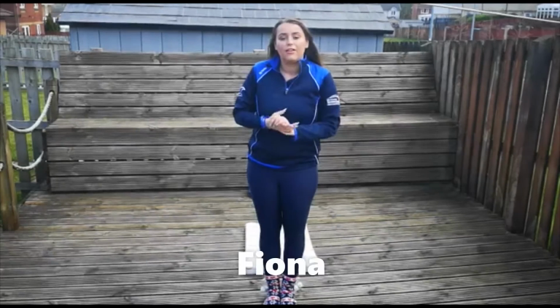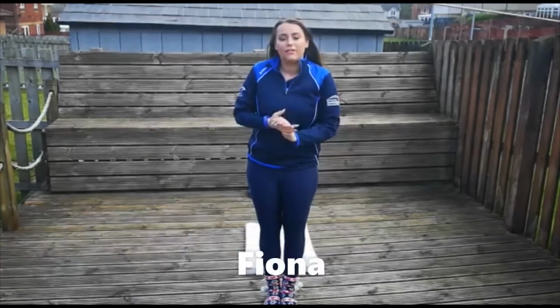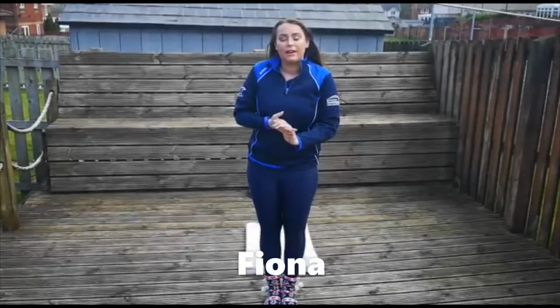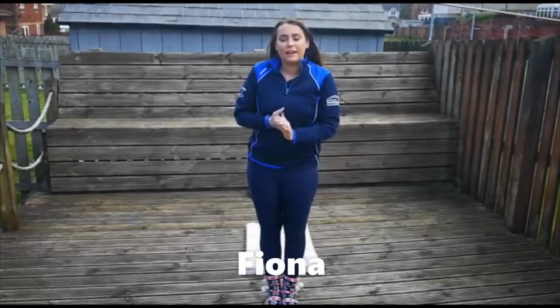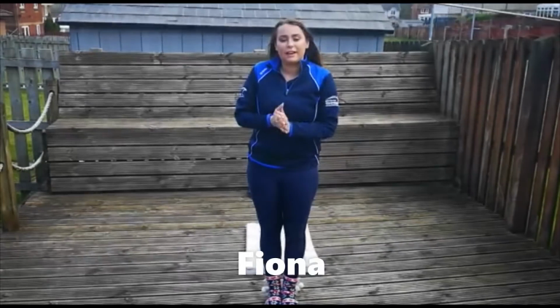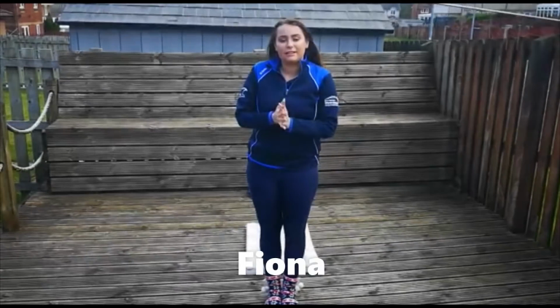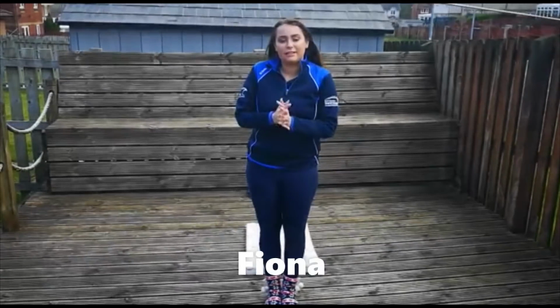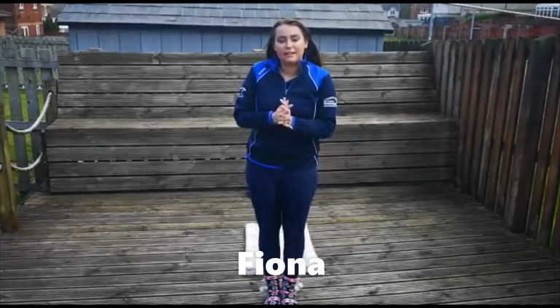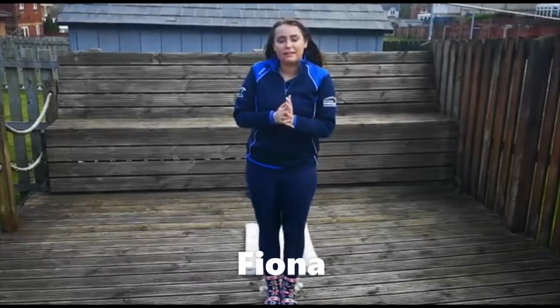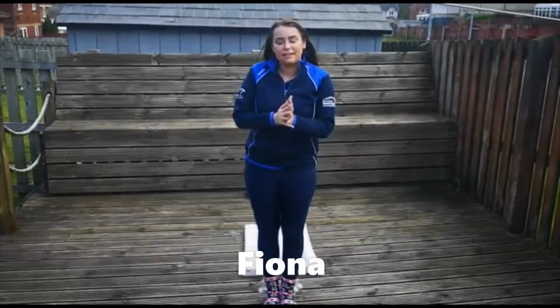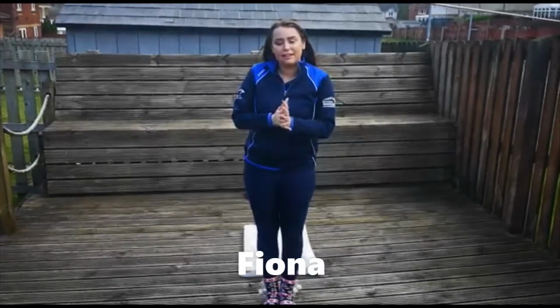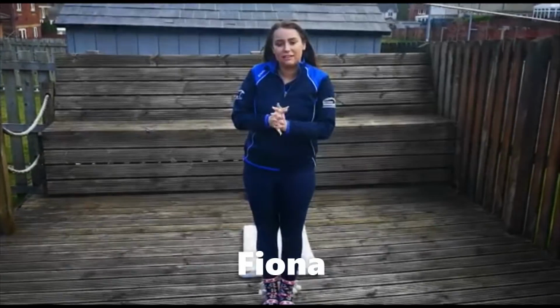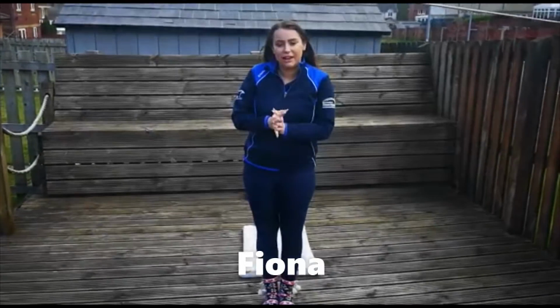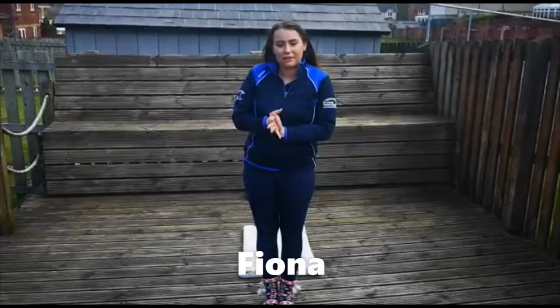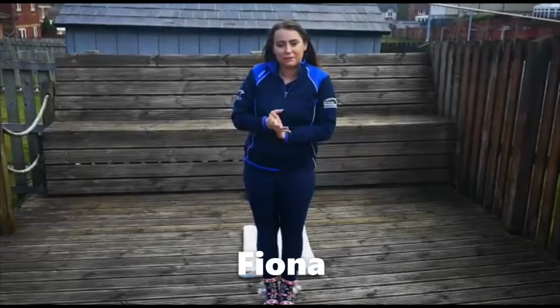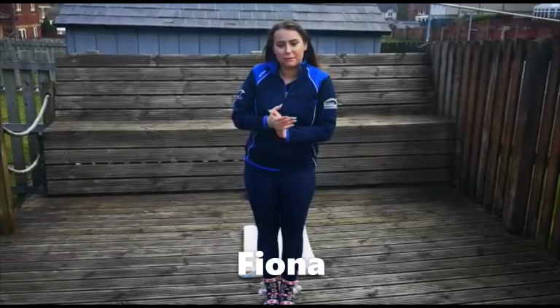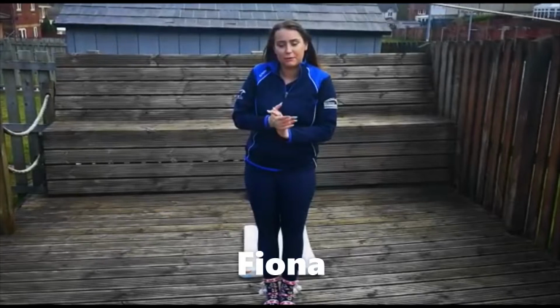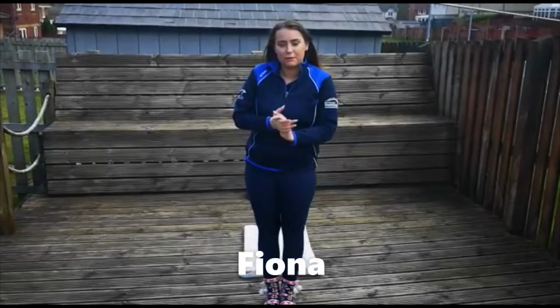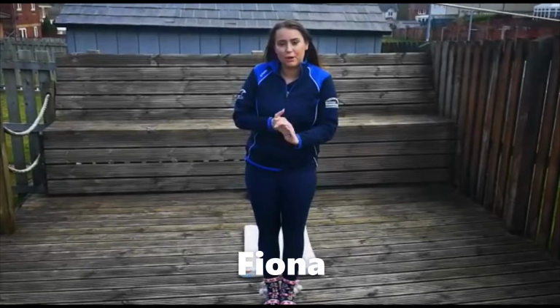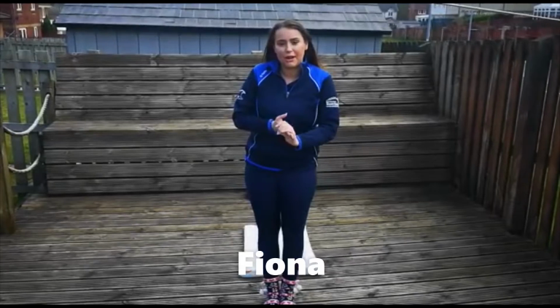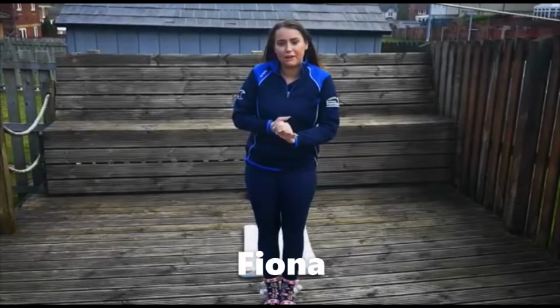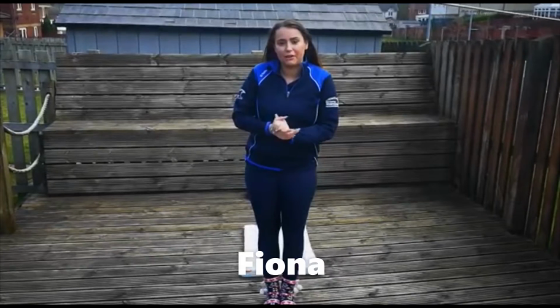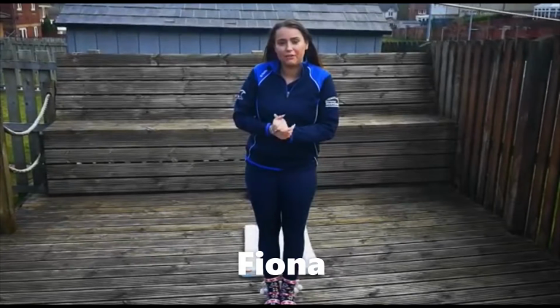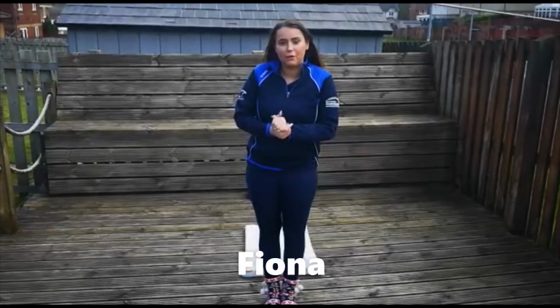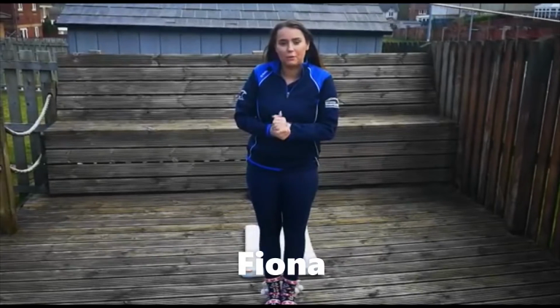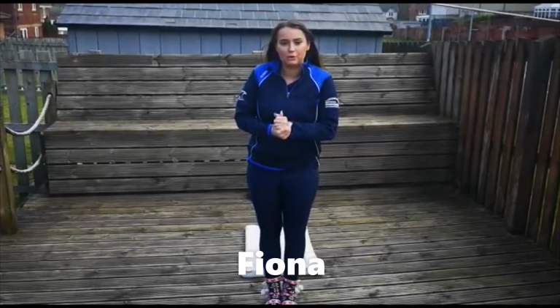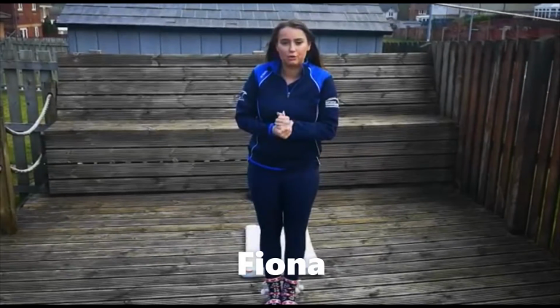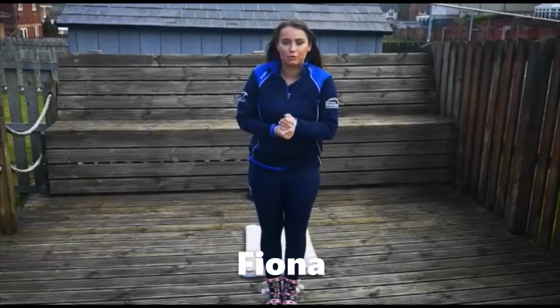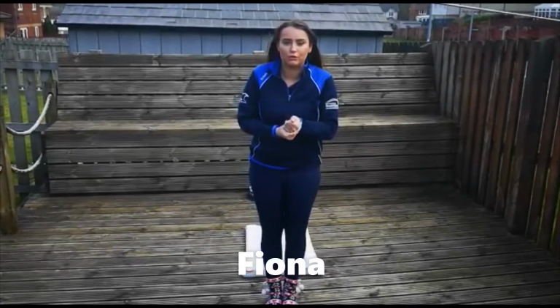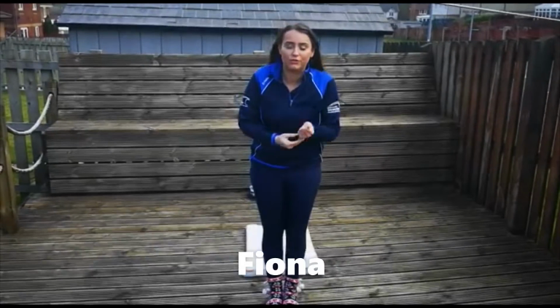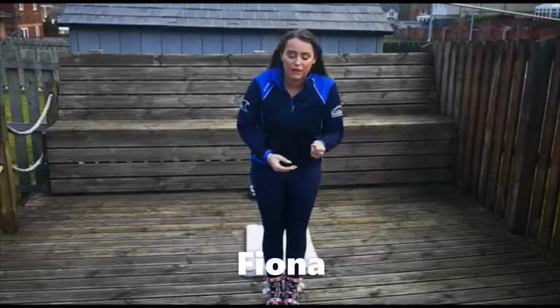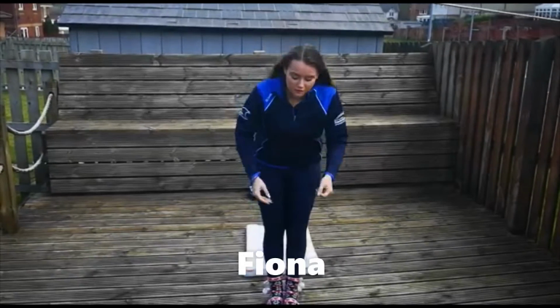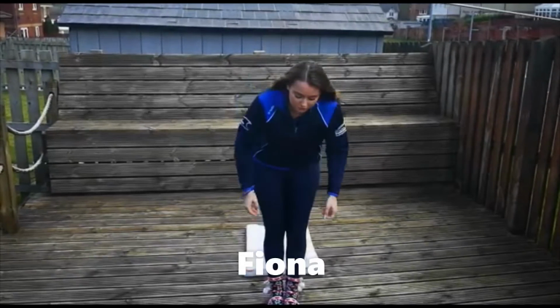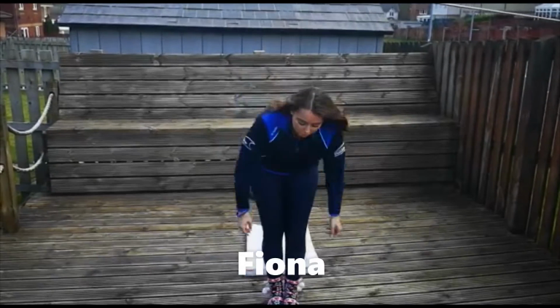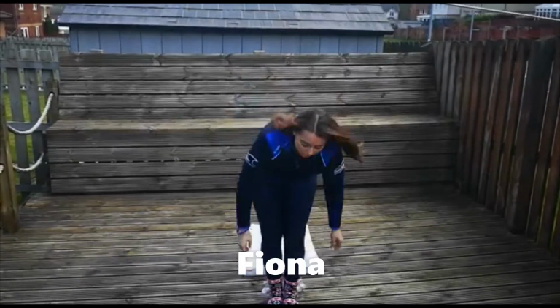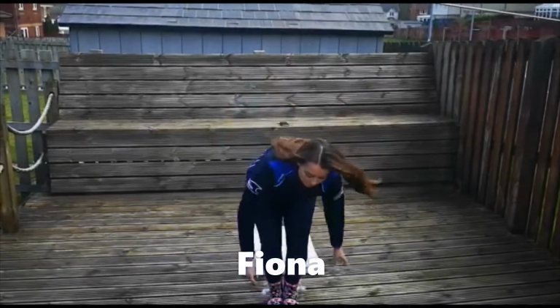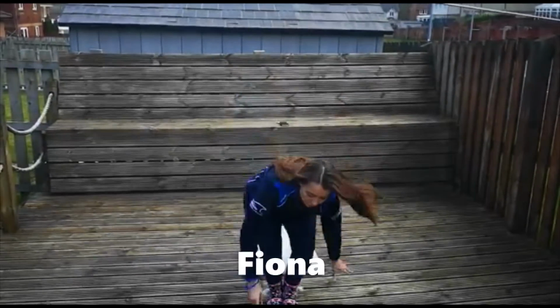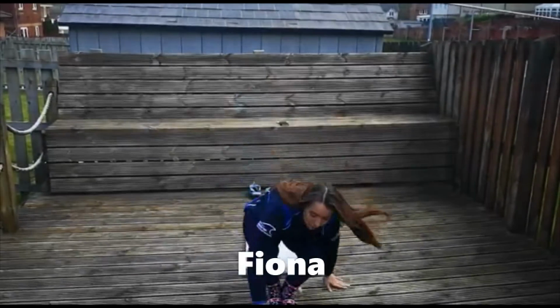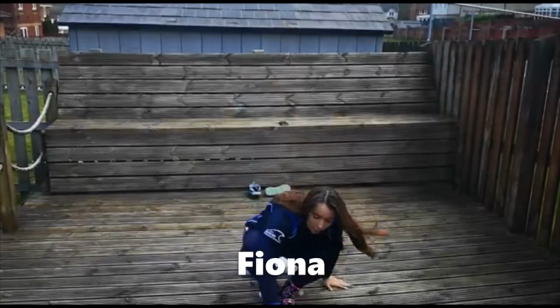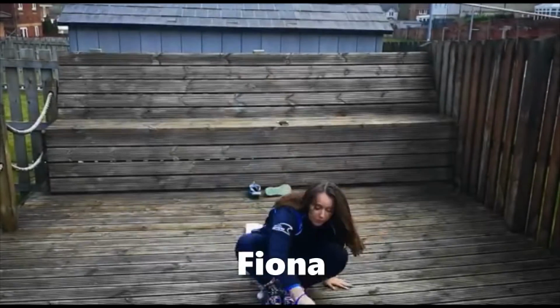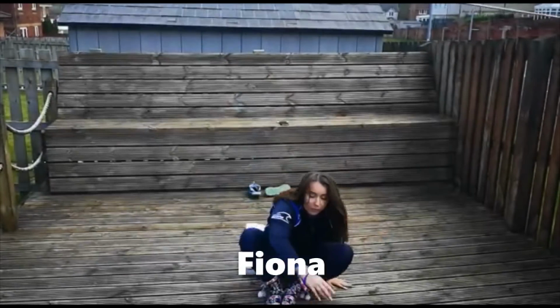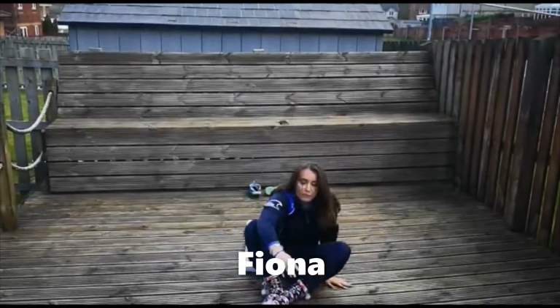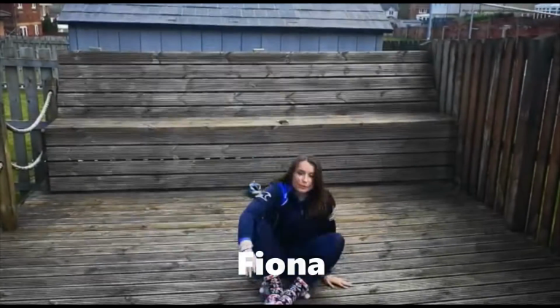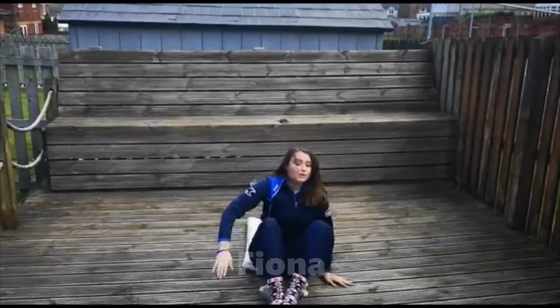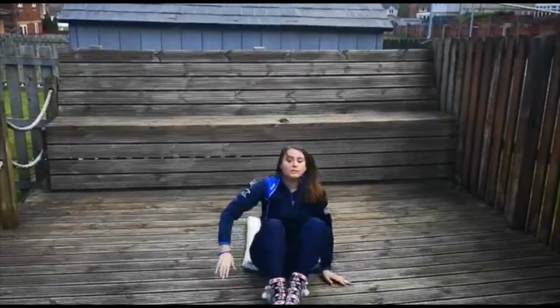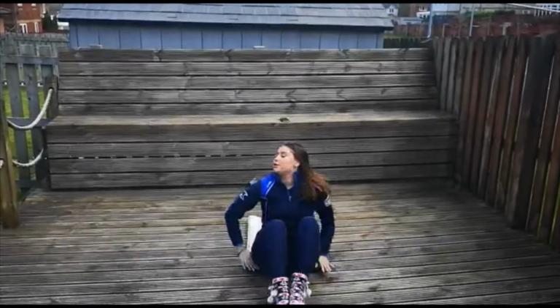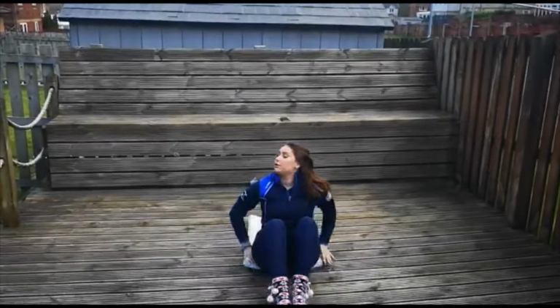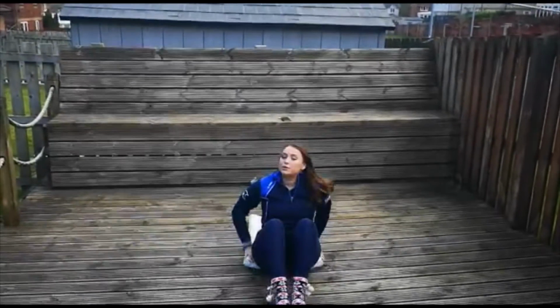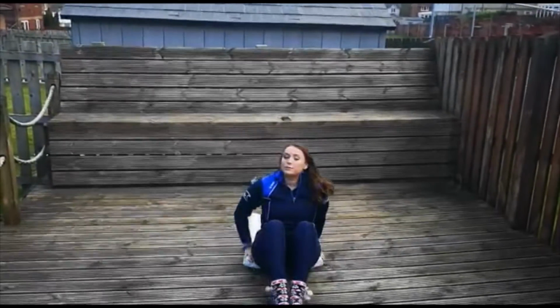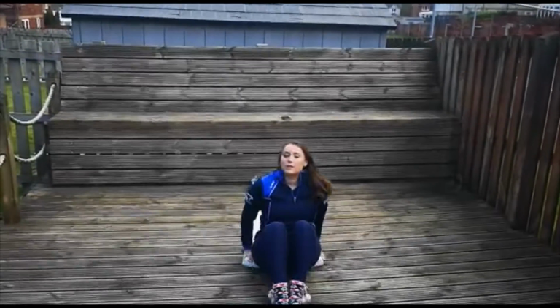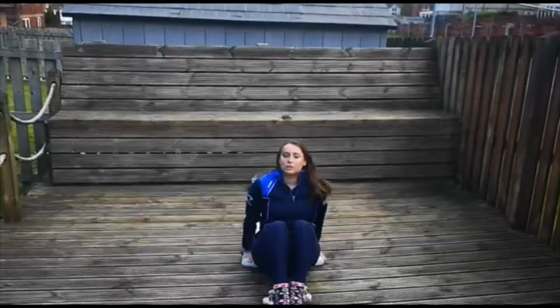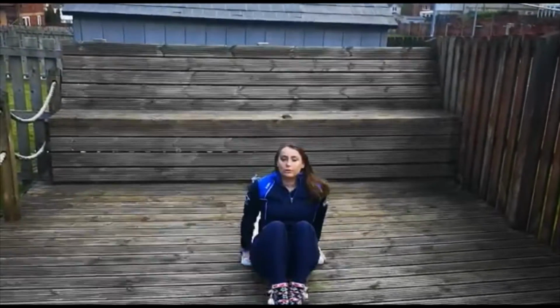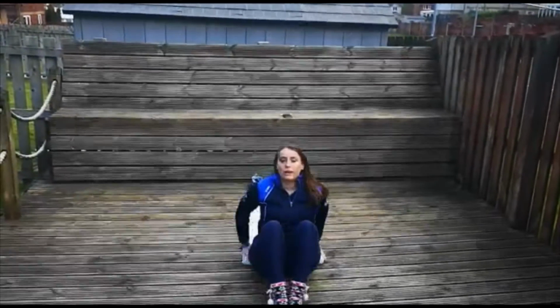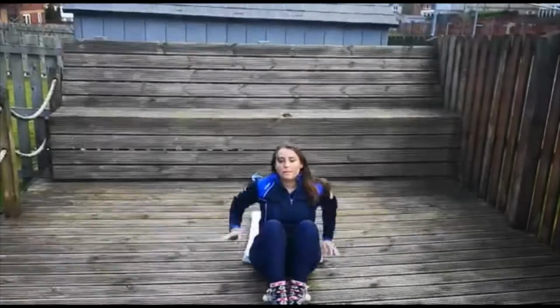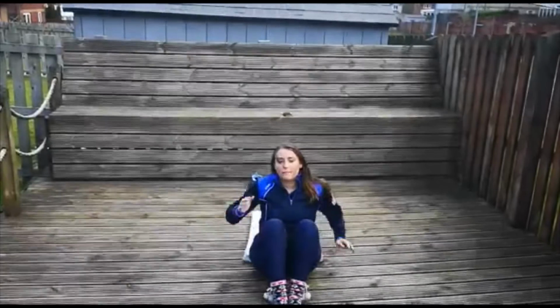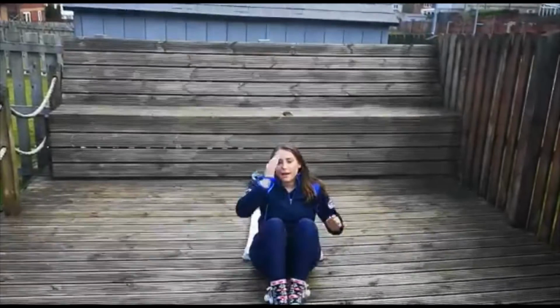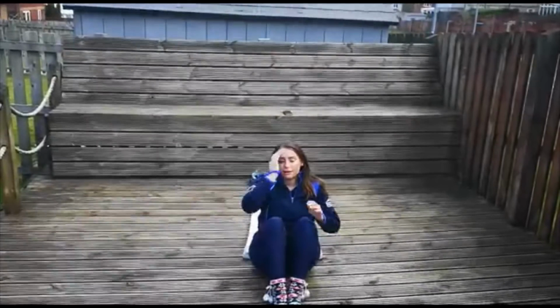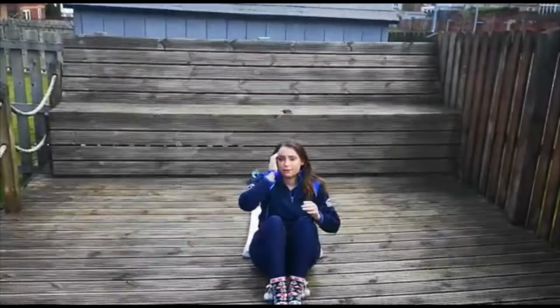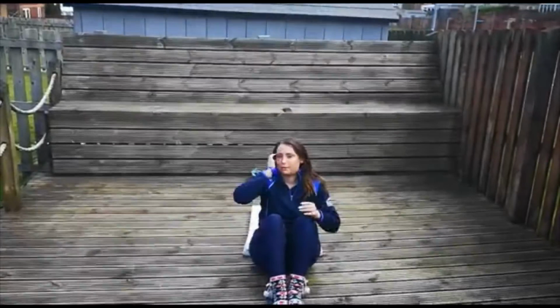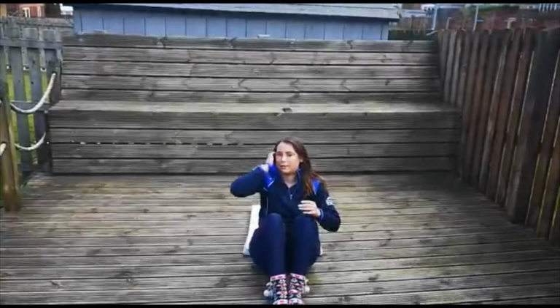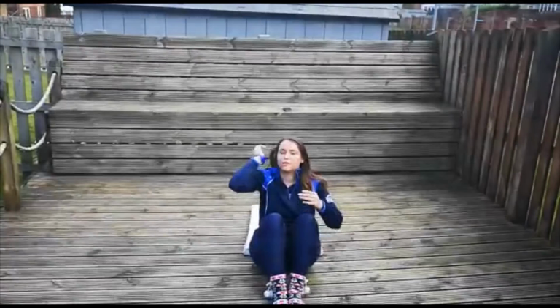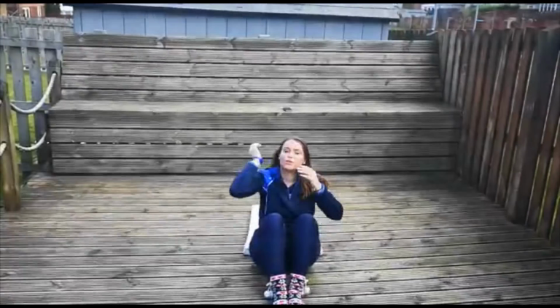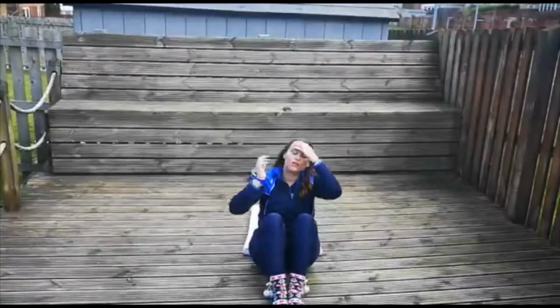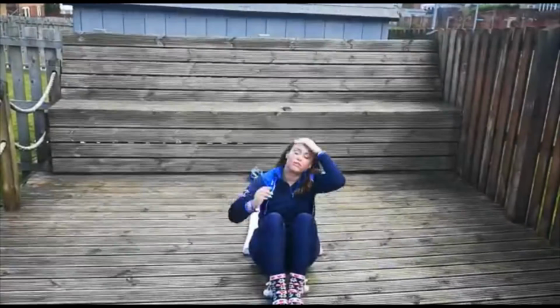Hi guys, today's daily challenge, we're going to be trying out a forward roll. So first of all, what we want to do is make sure we get a mat or something soft.